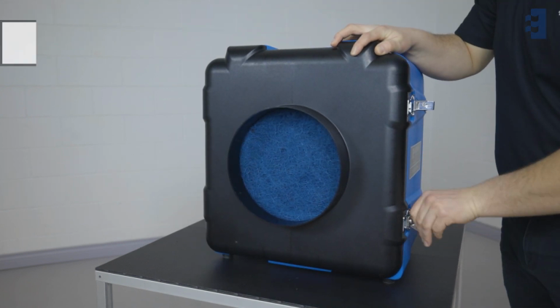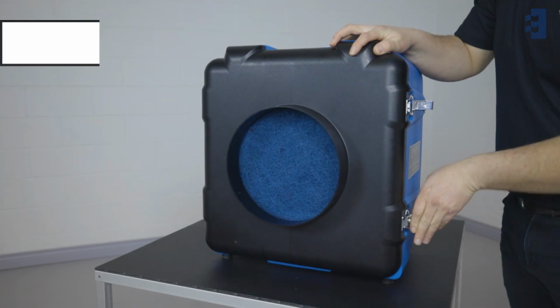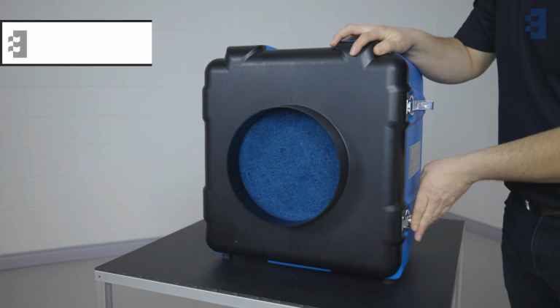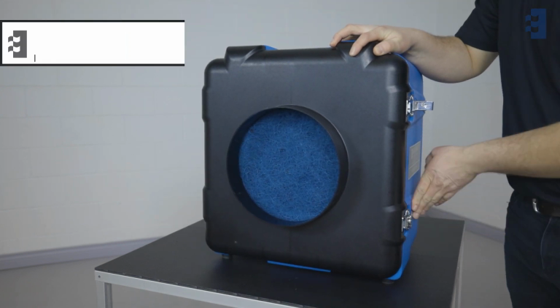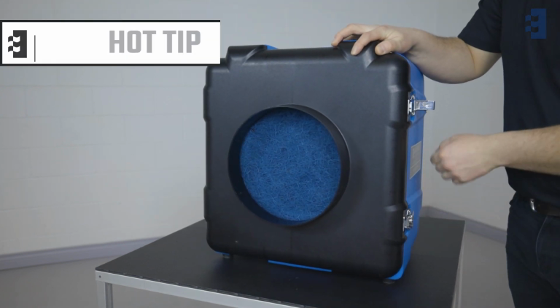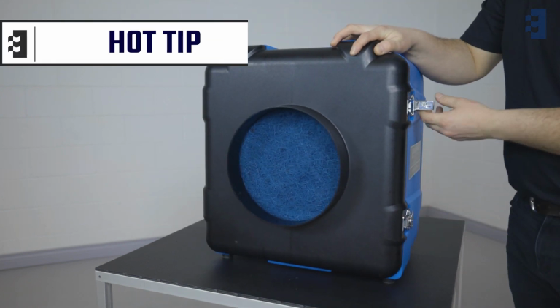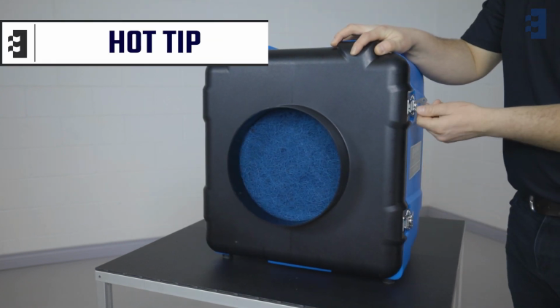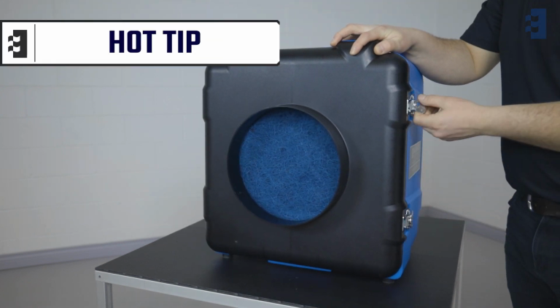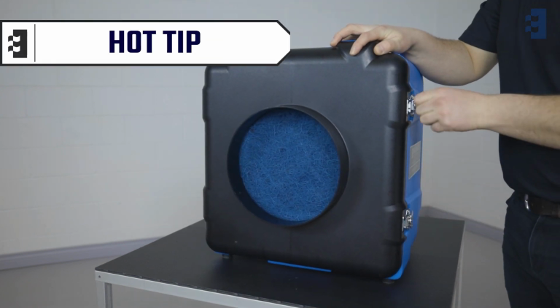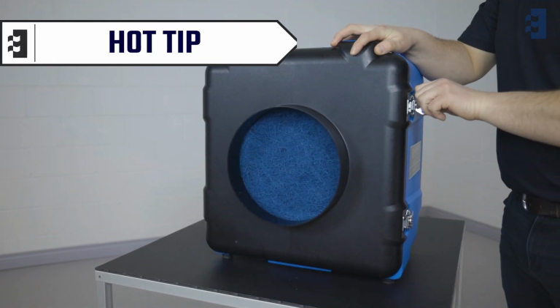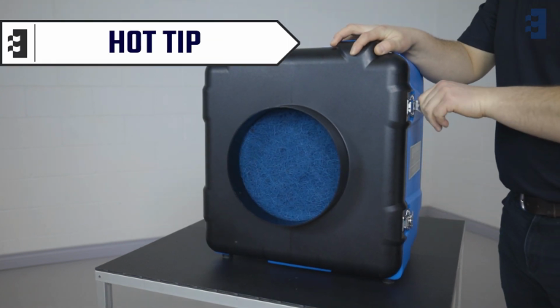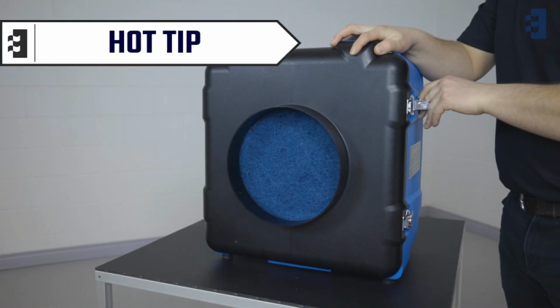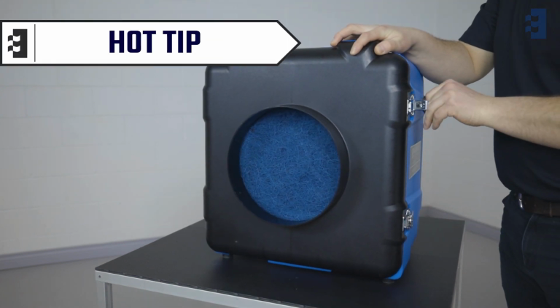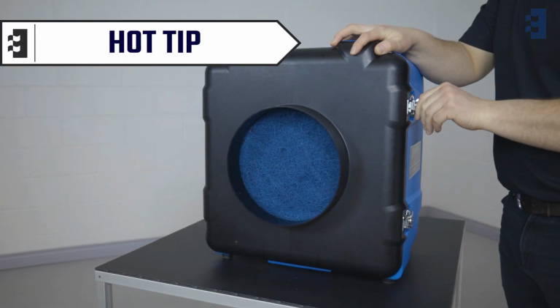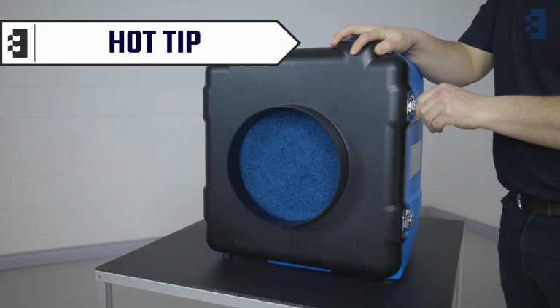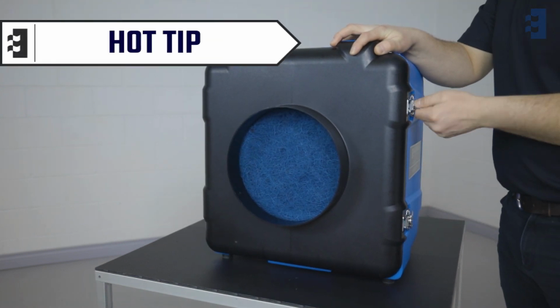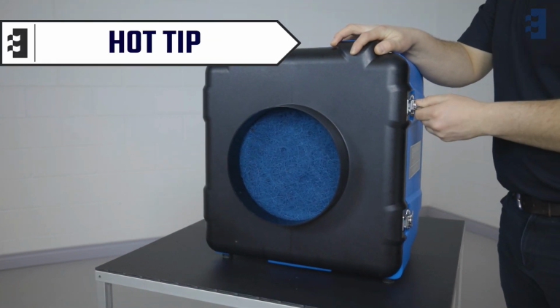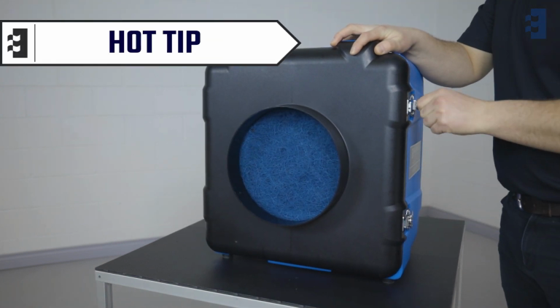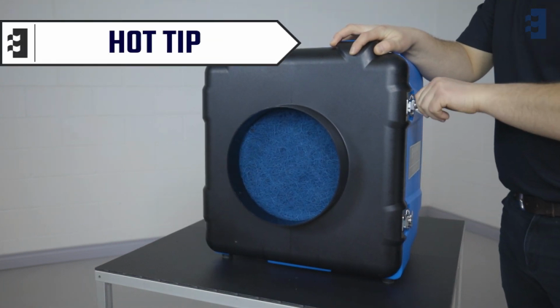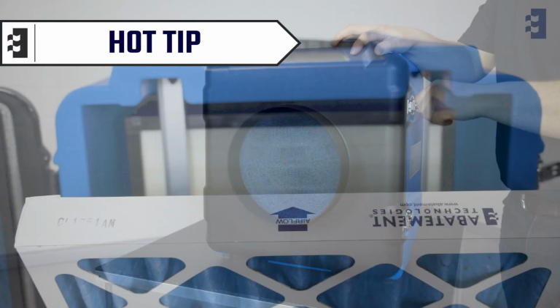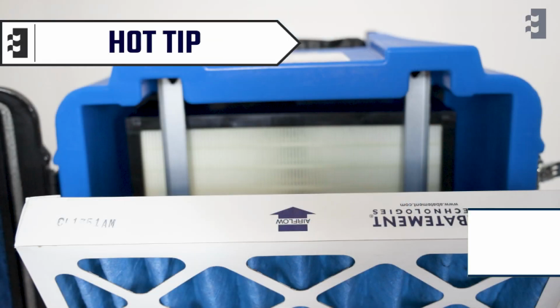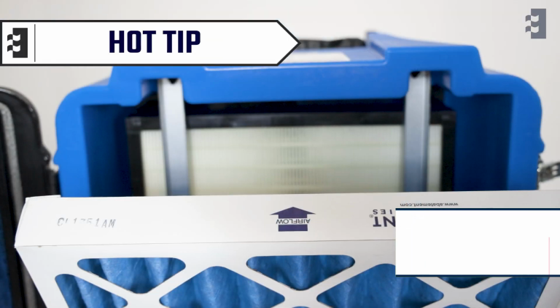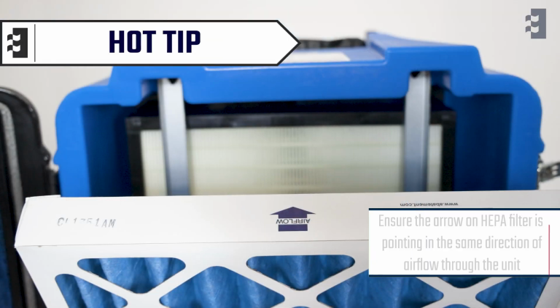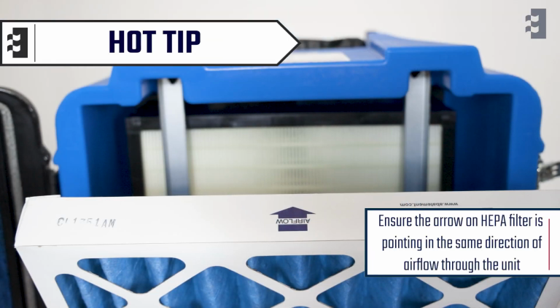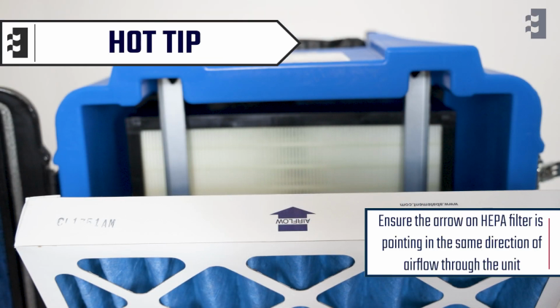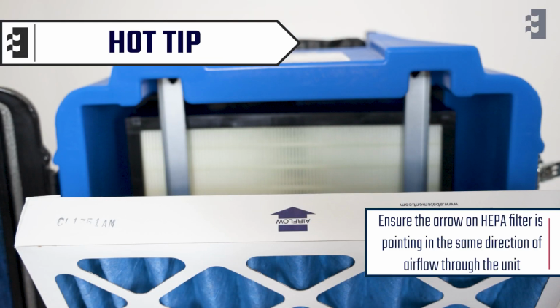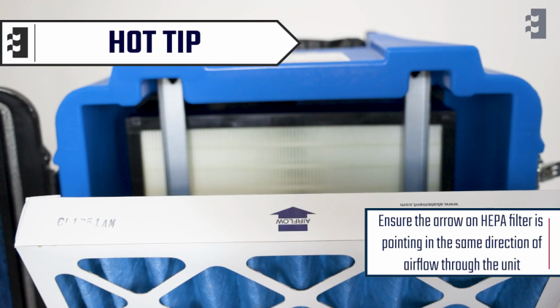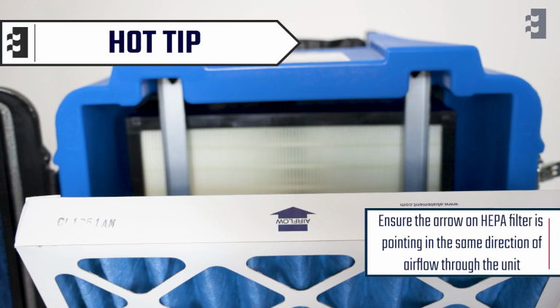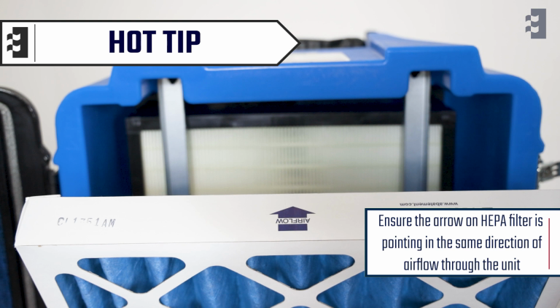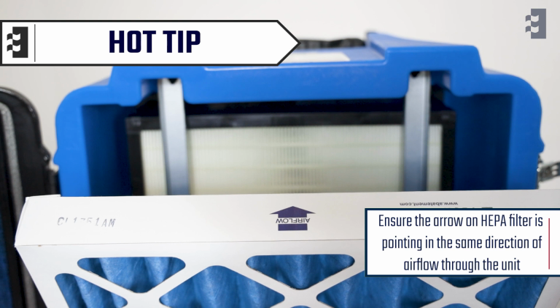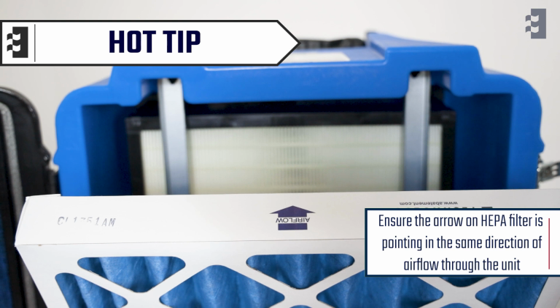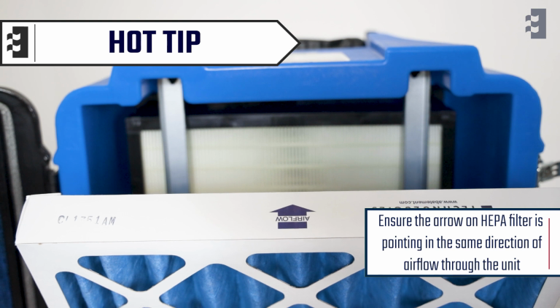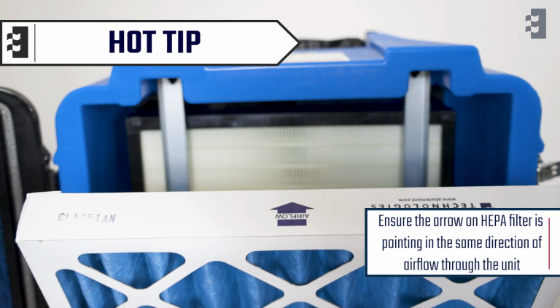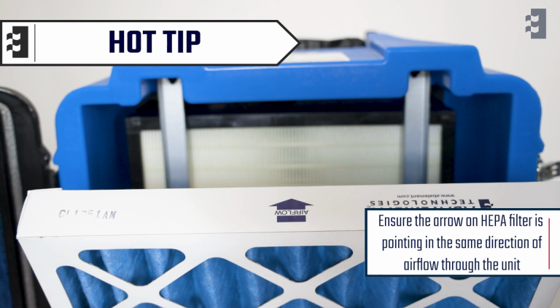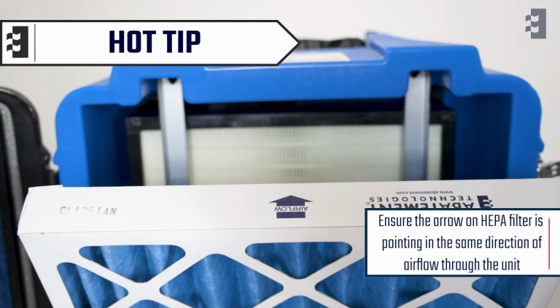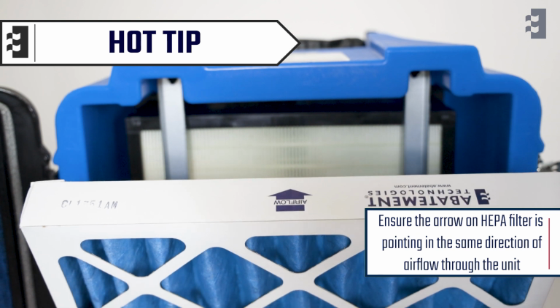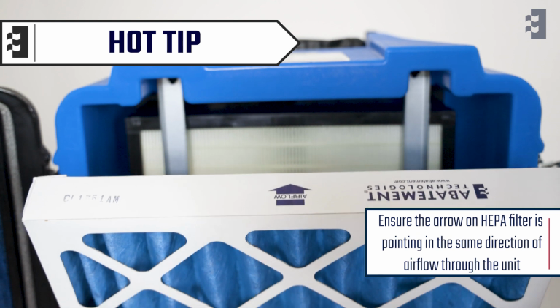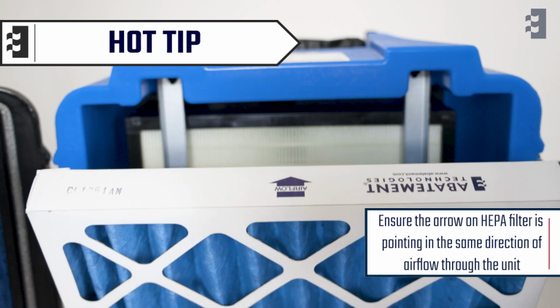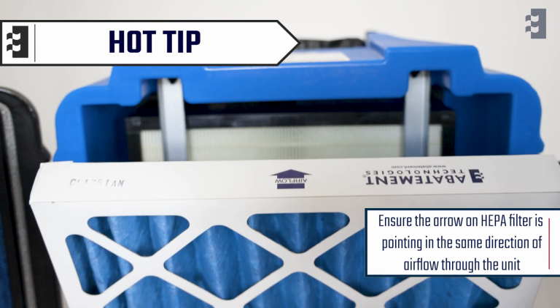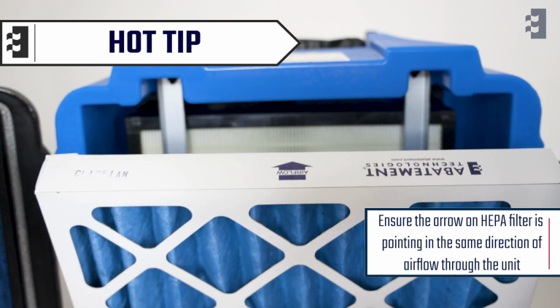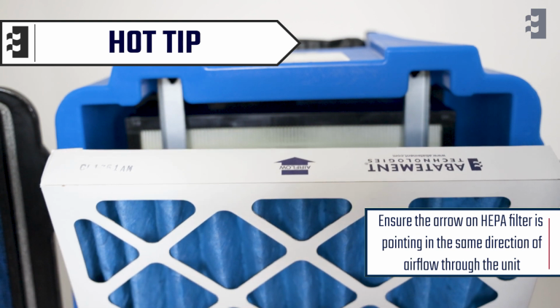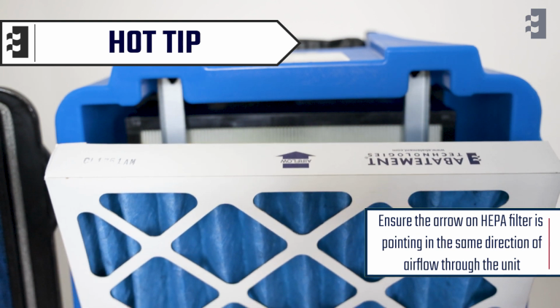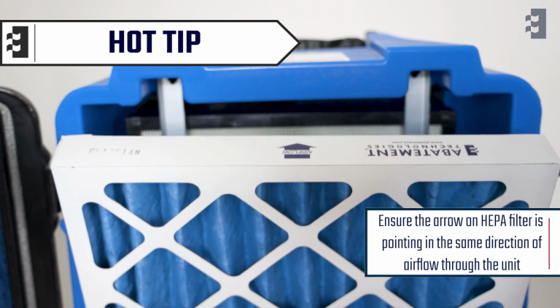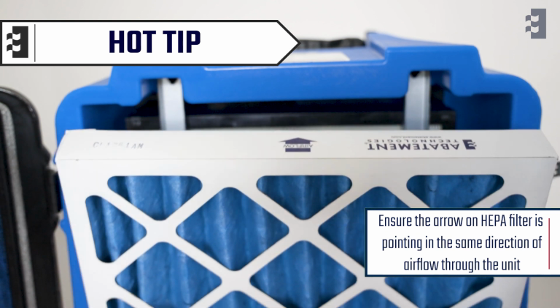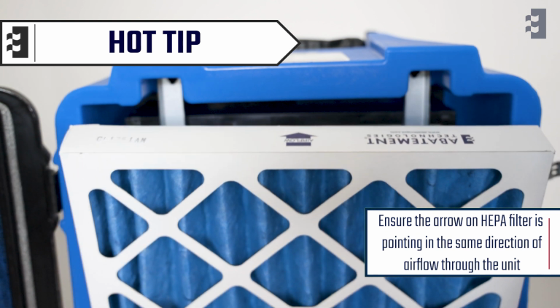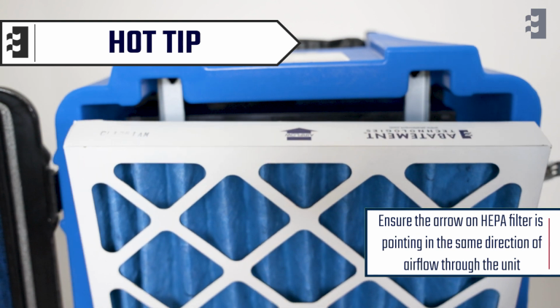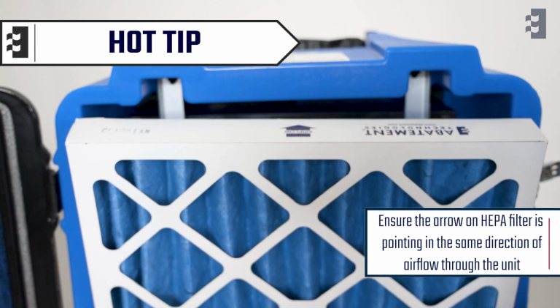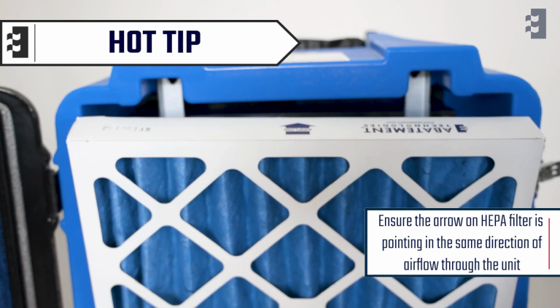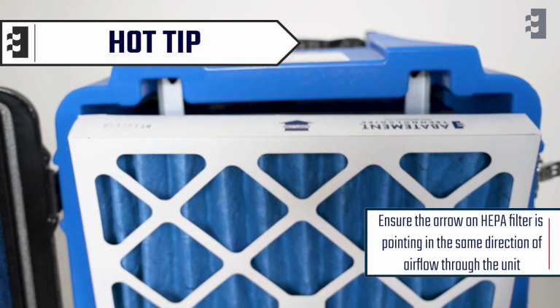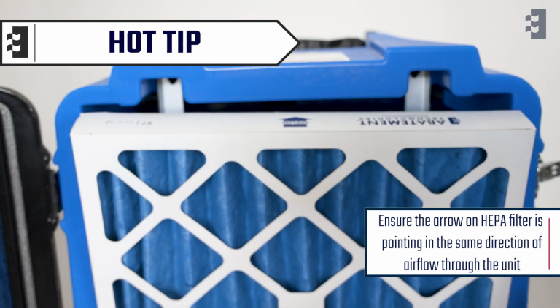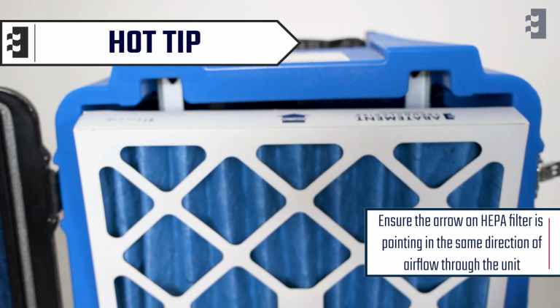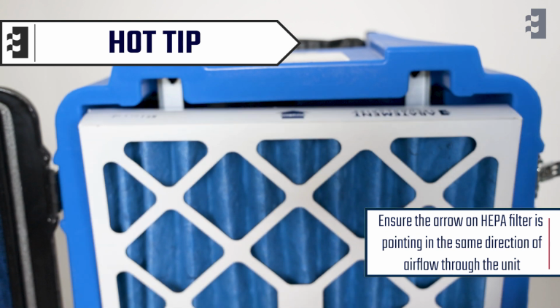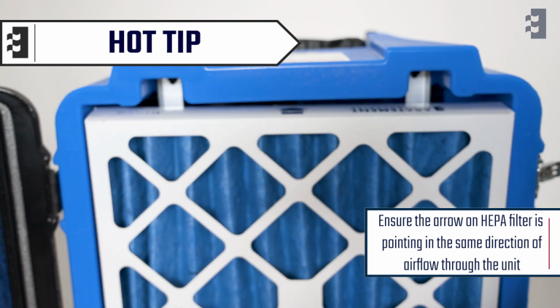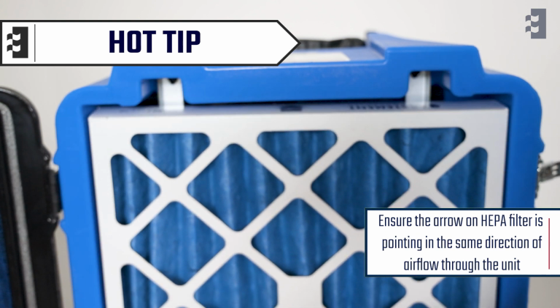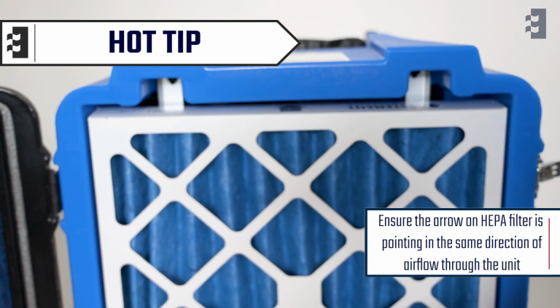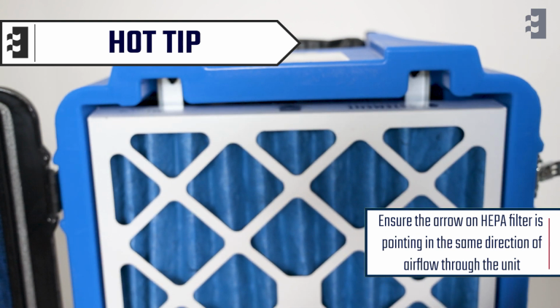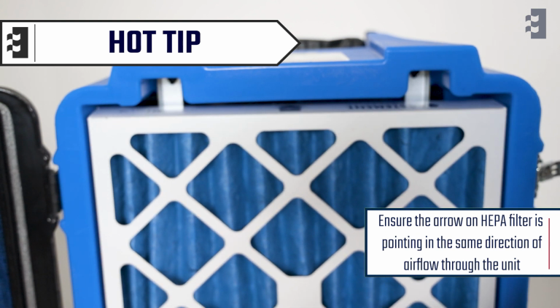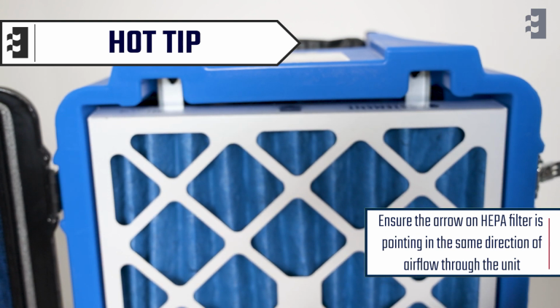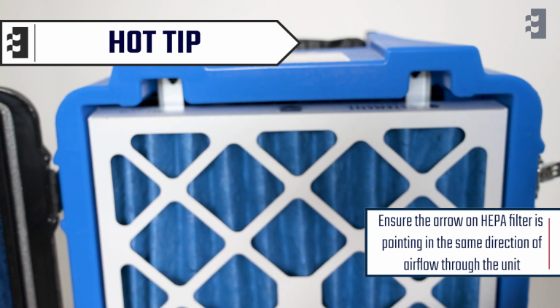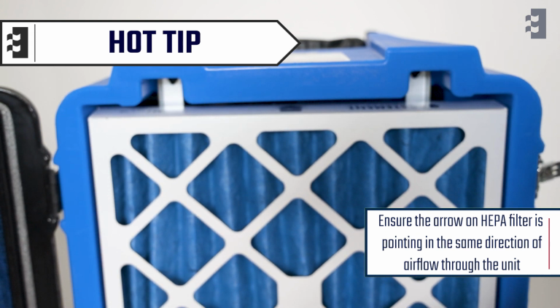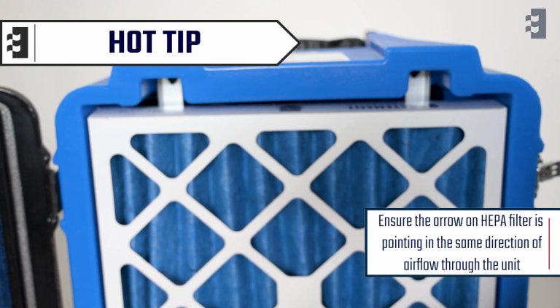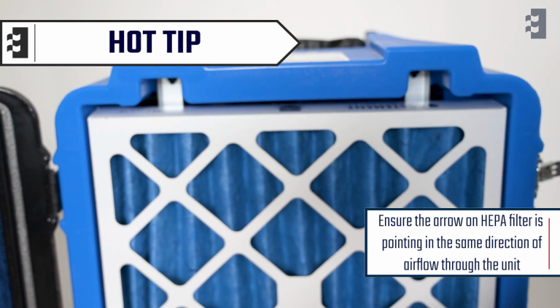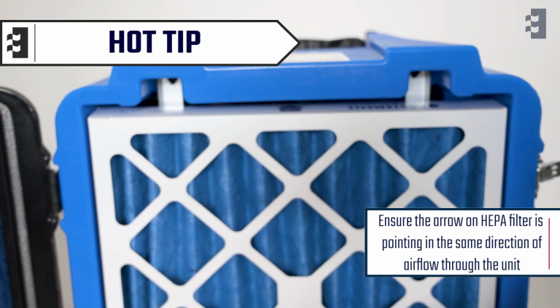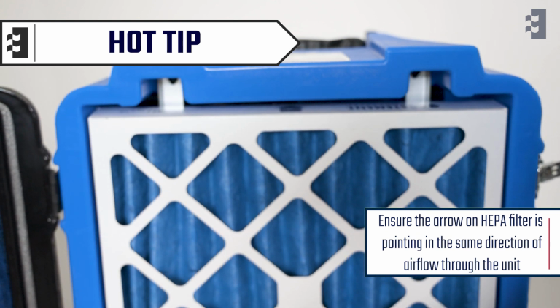Hot tip: it is important to make sure that the arrow on the filter is pointing in the direction of airflow going through the unit.